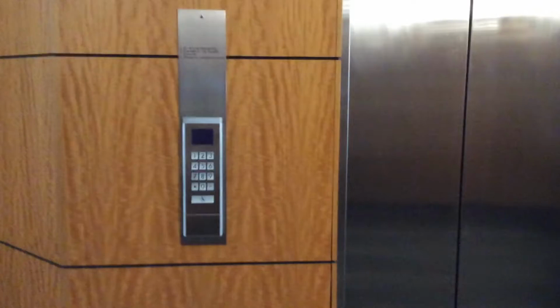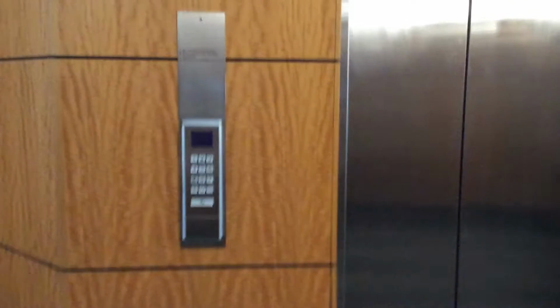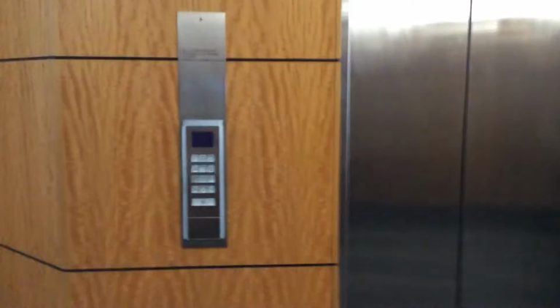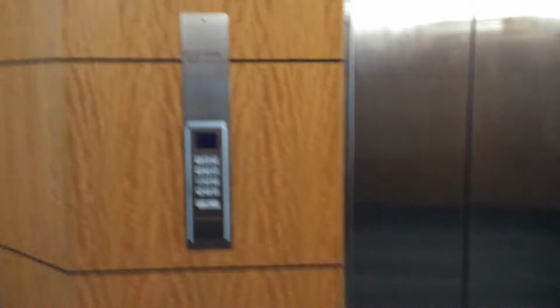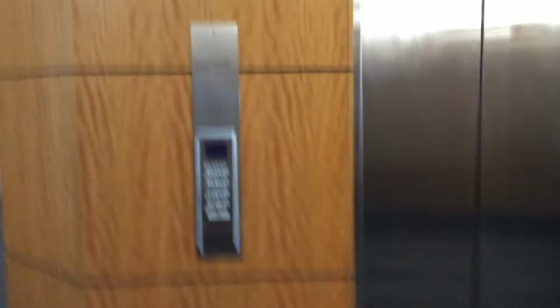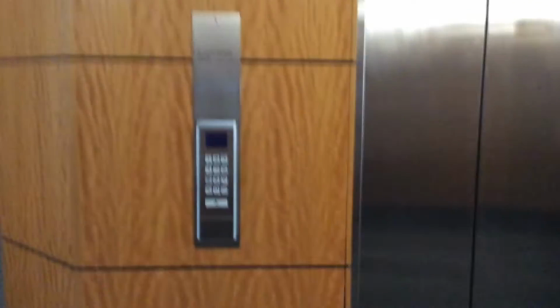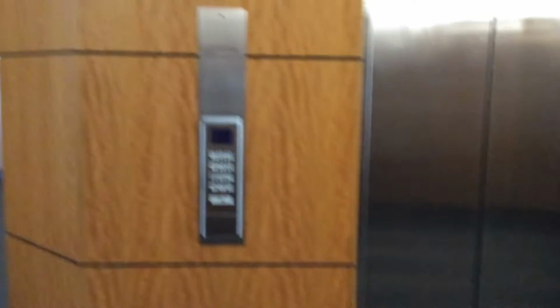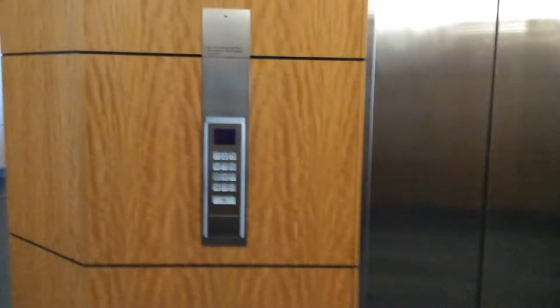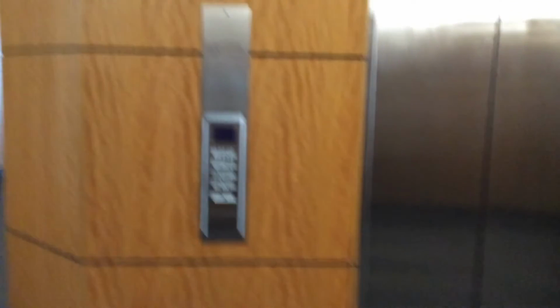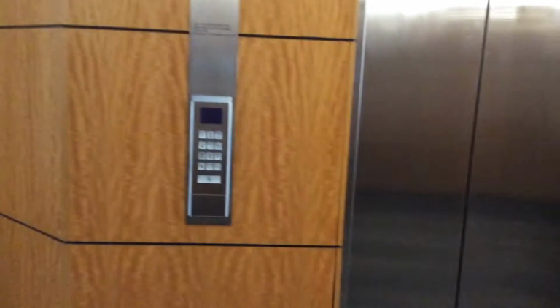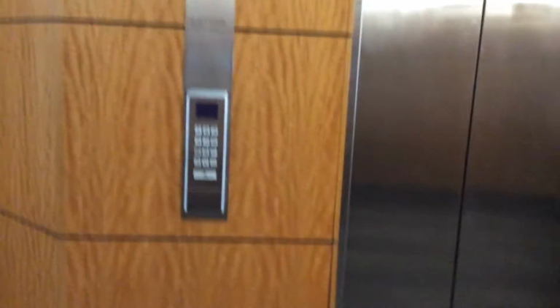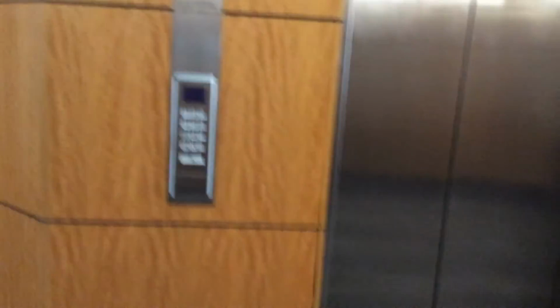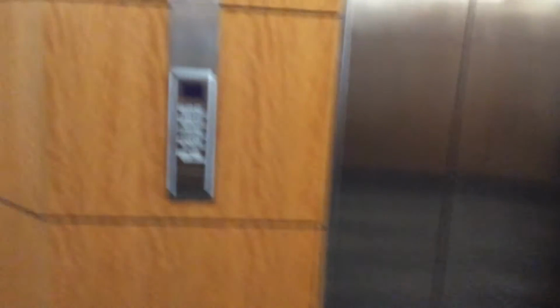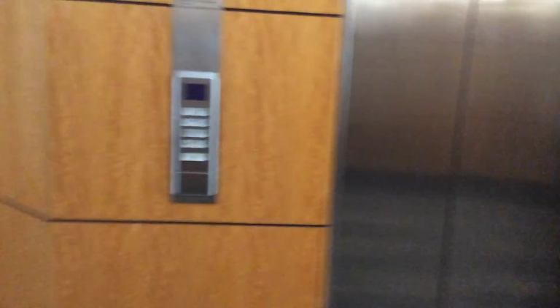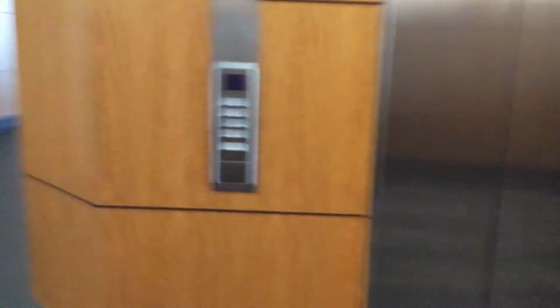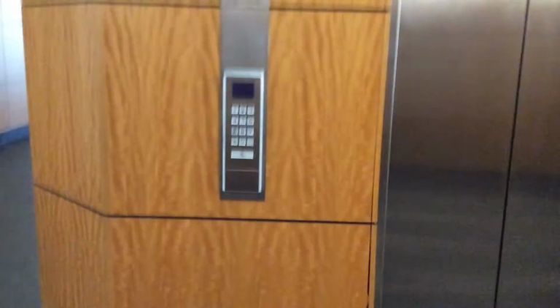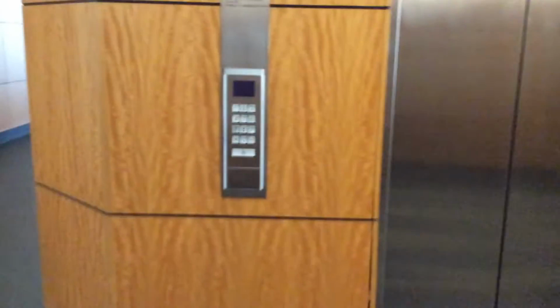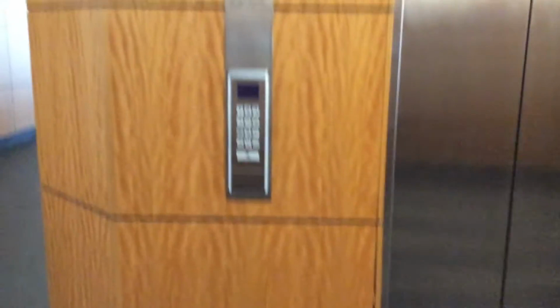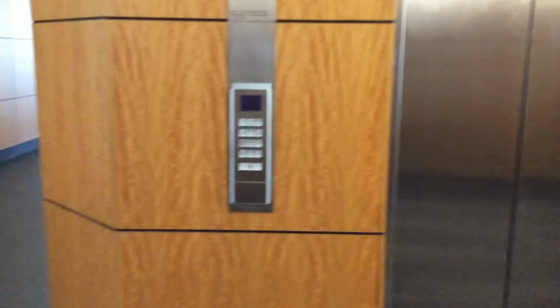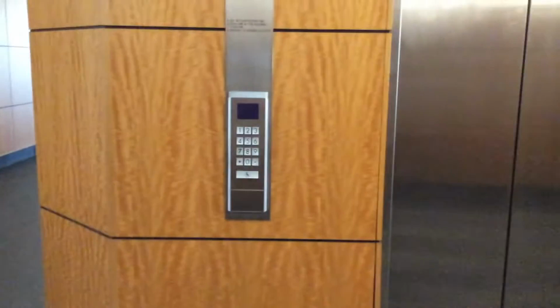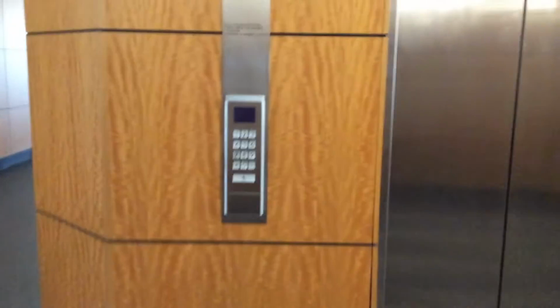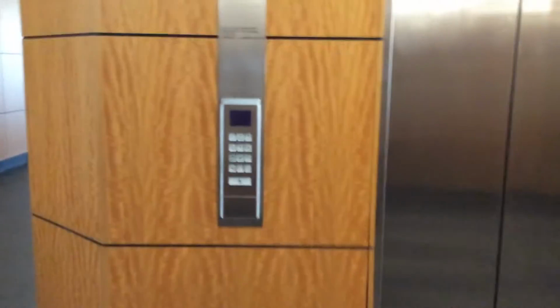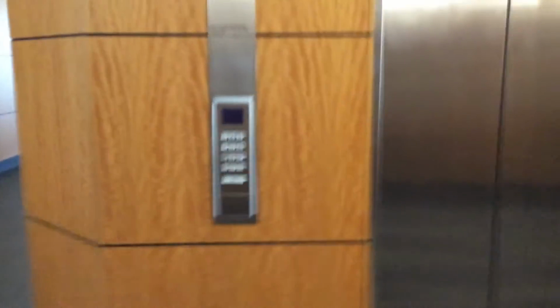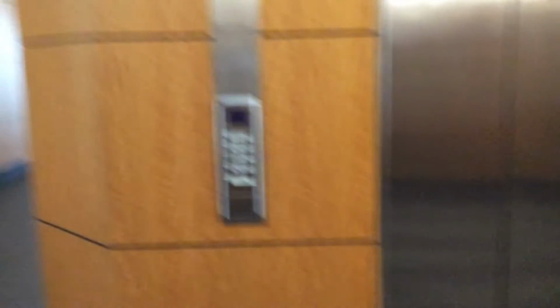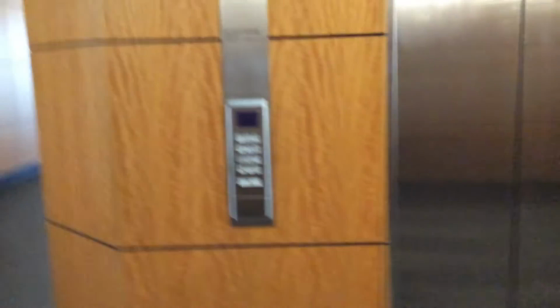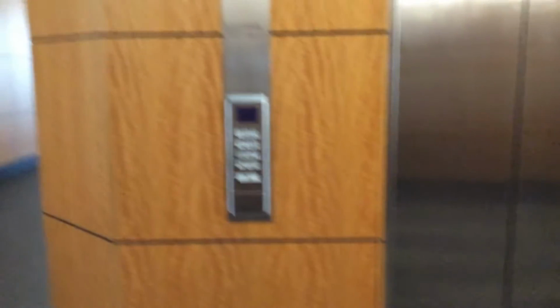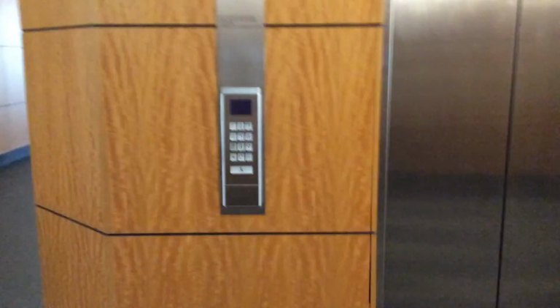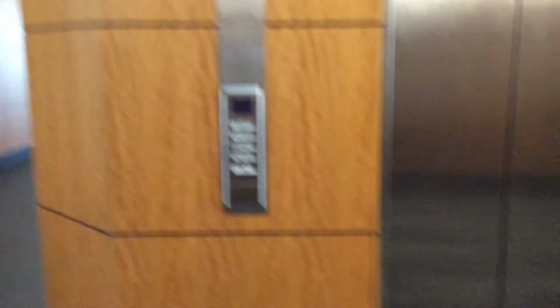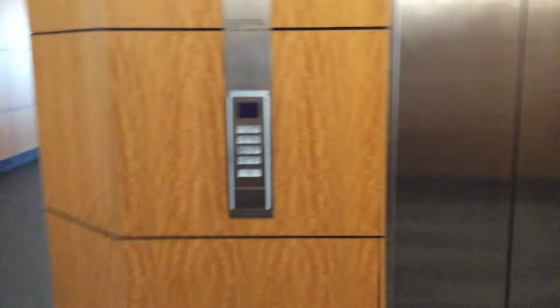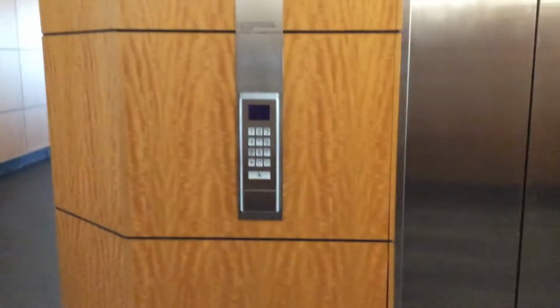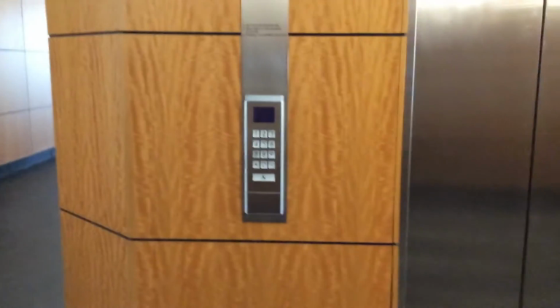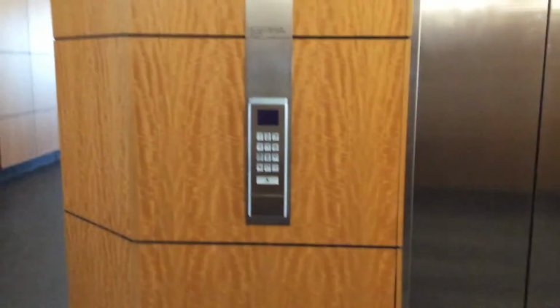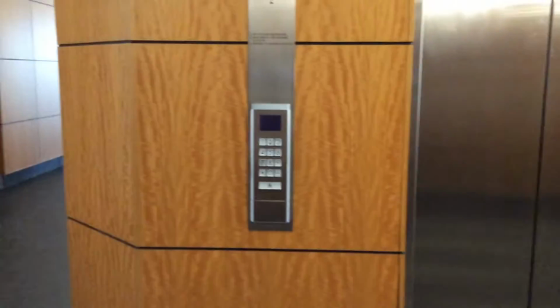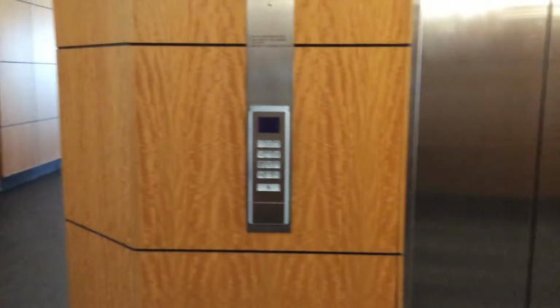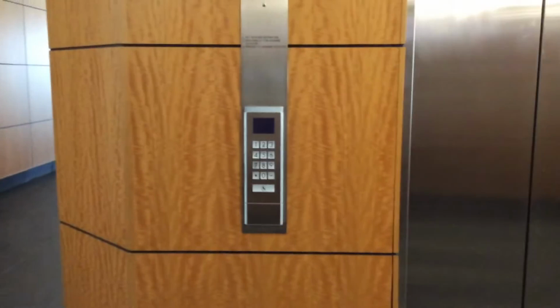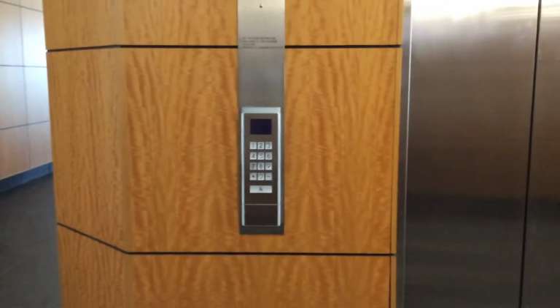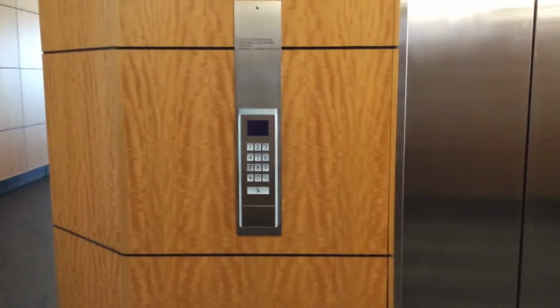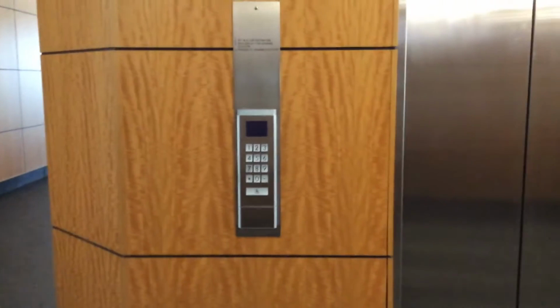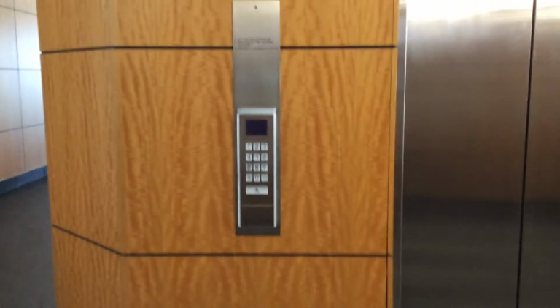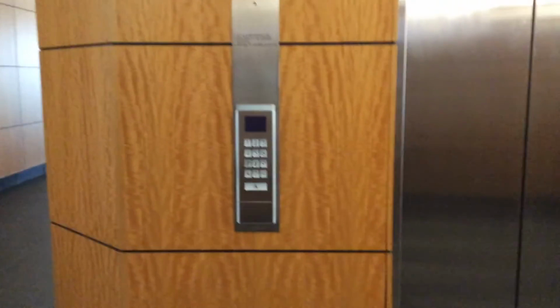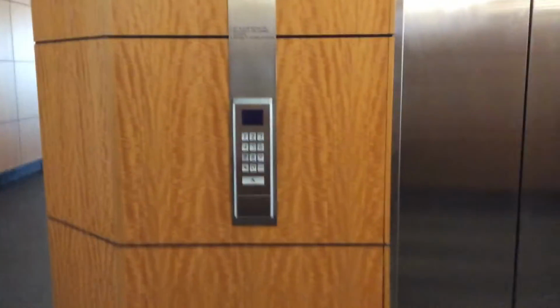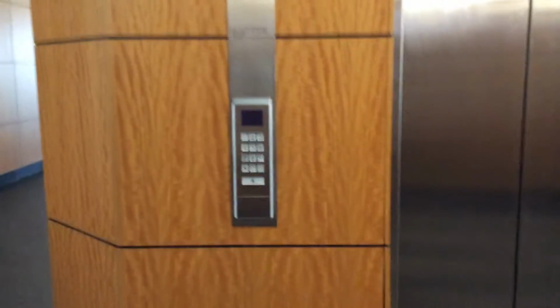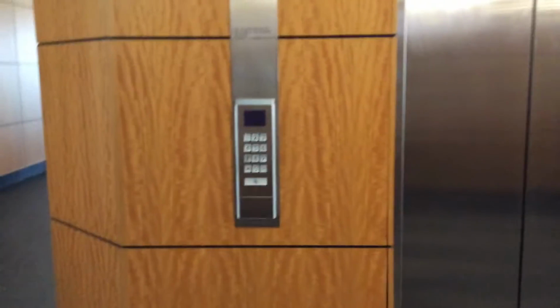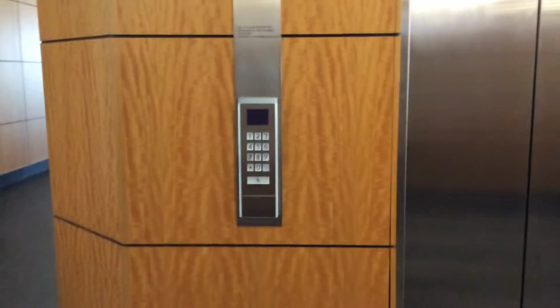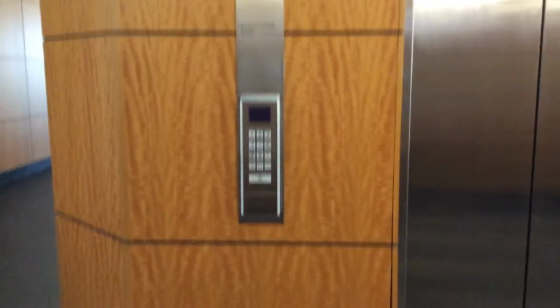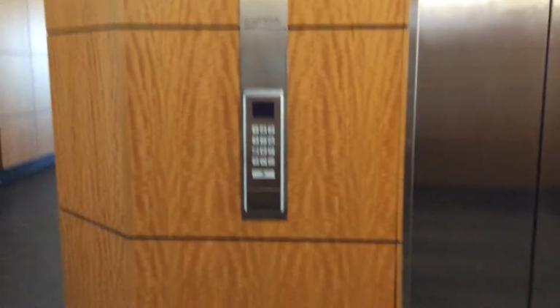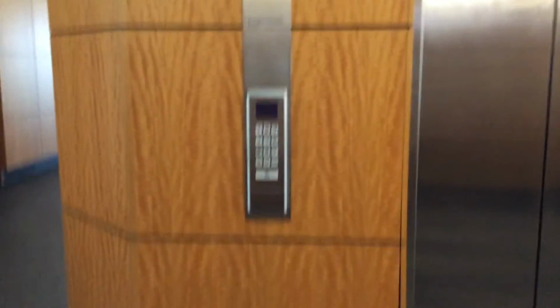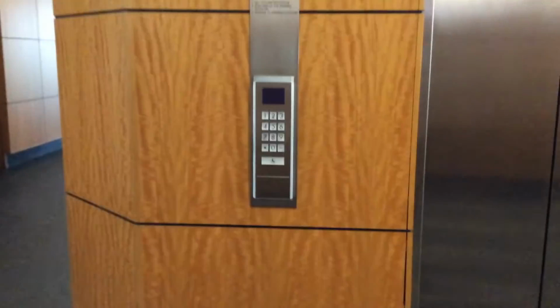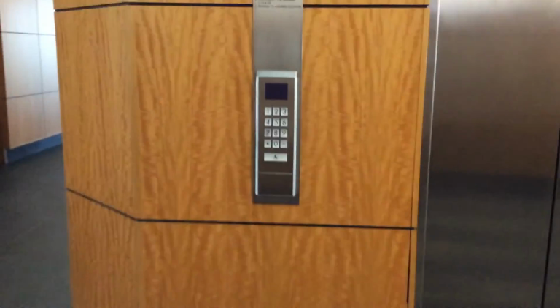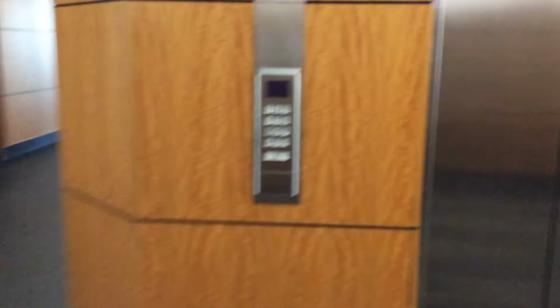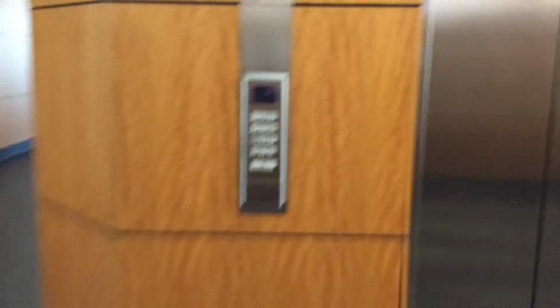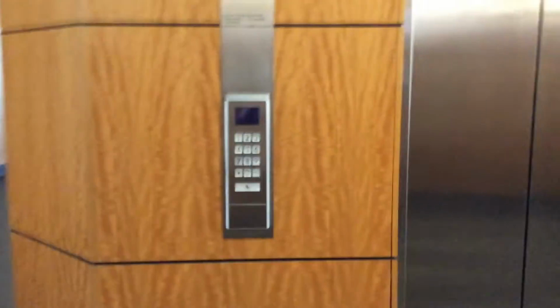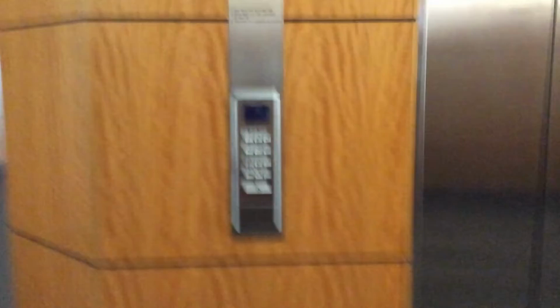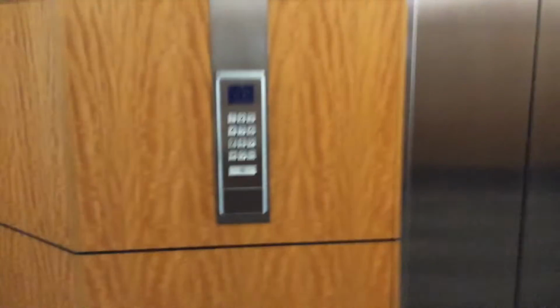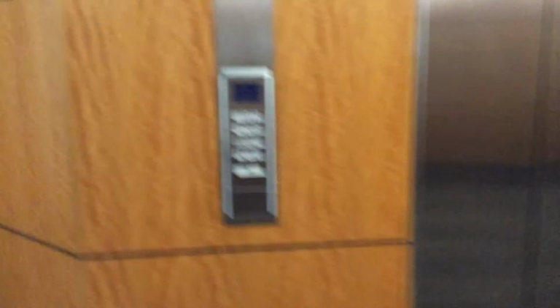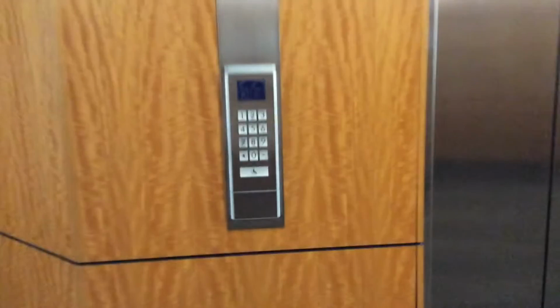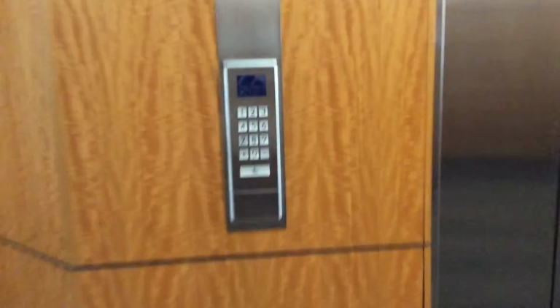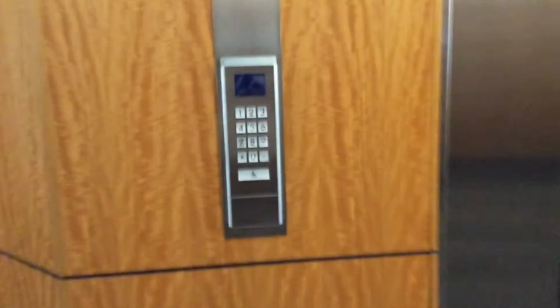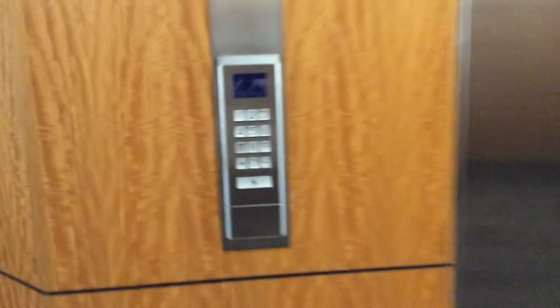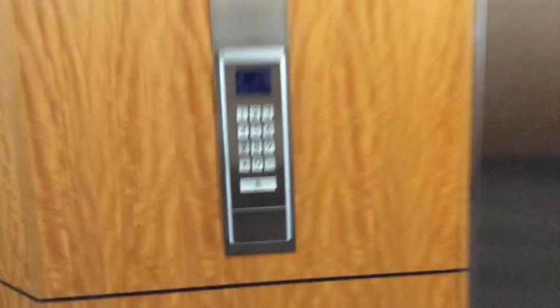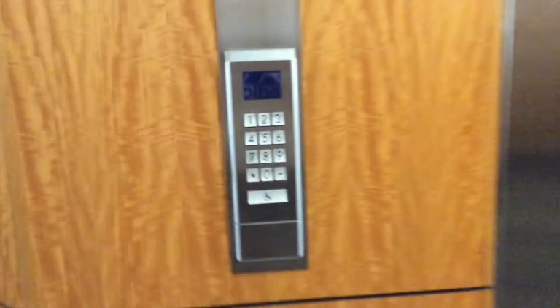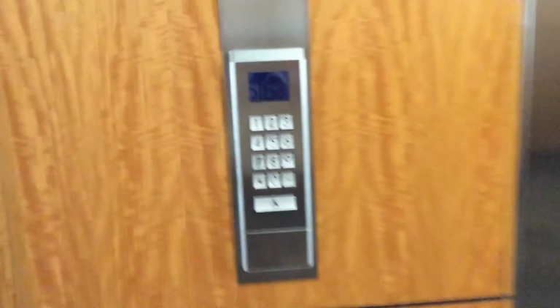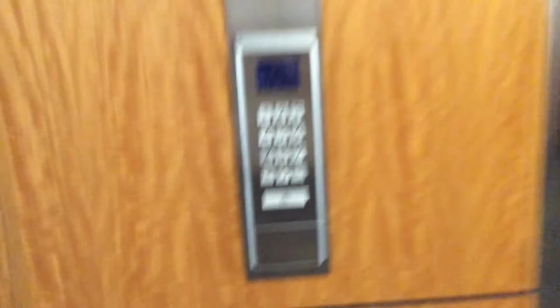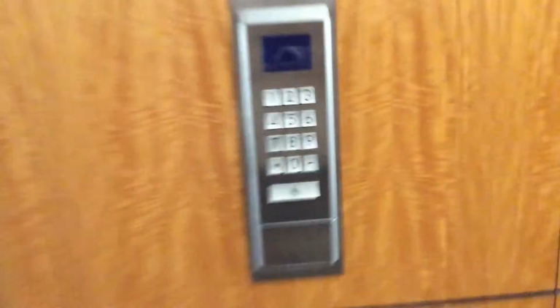Hey everyone, L. Bears in the state of Michigan is back. You just saw that low-rise bank, right? Well, now we're about to ride the high-rise bank.